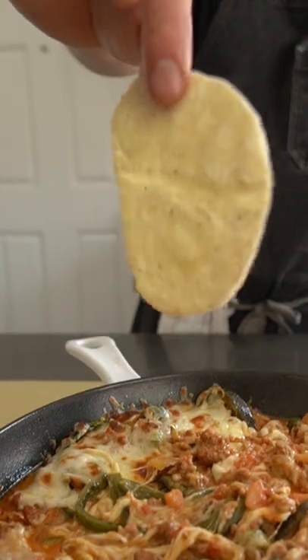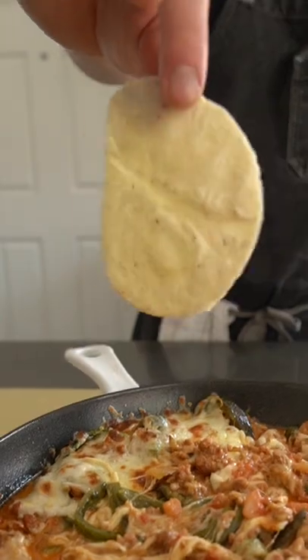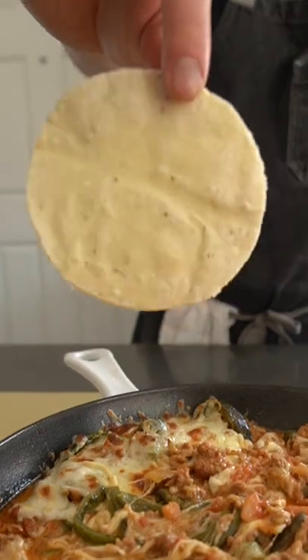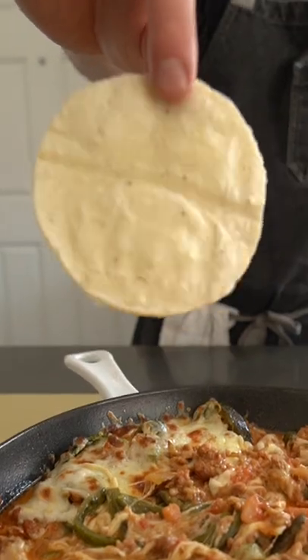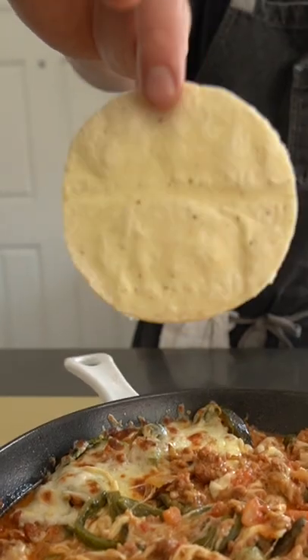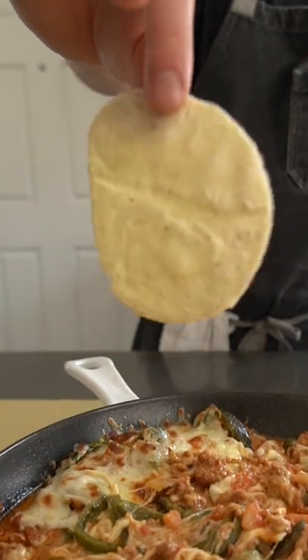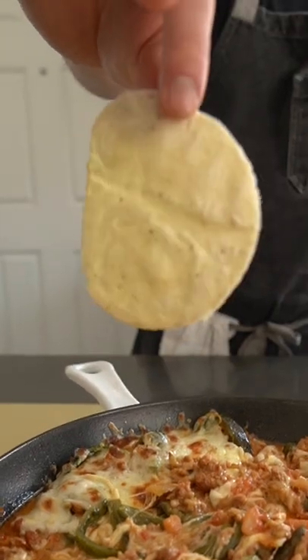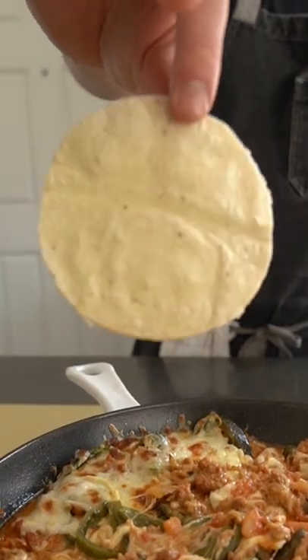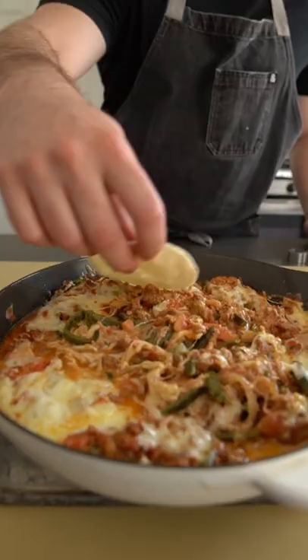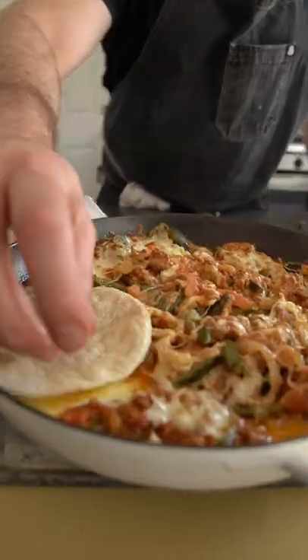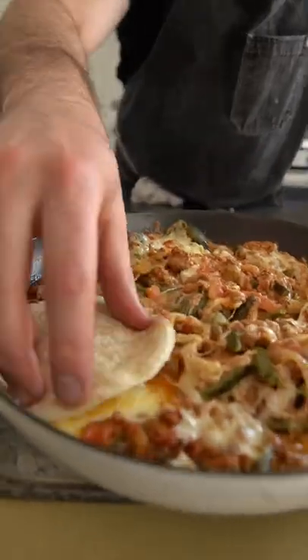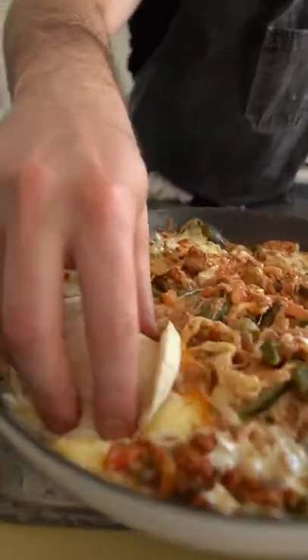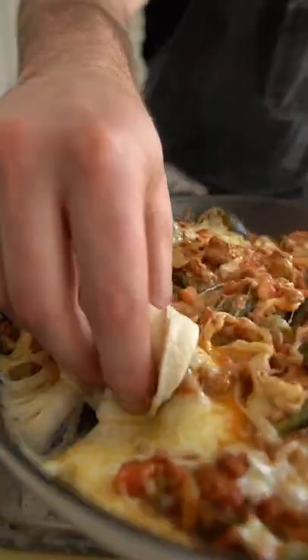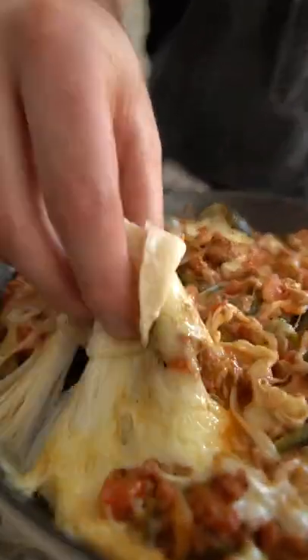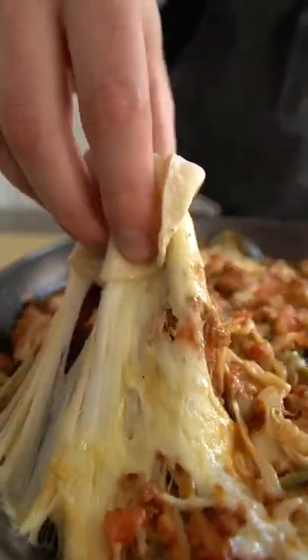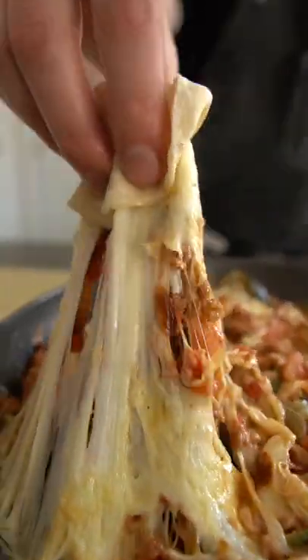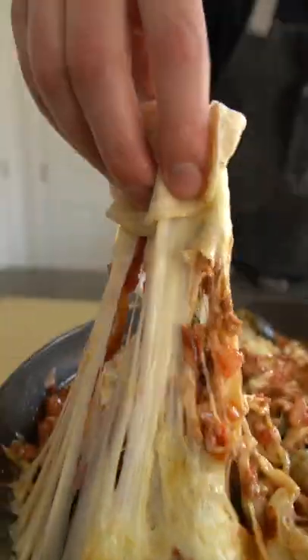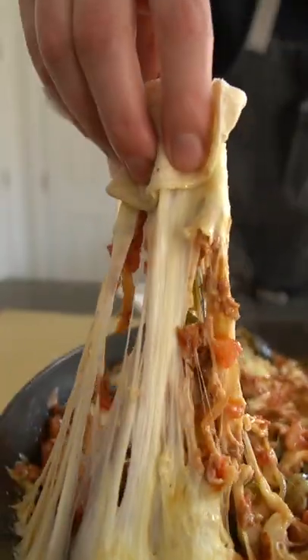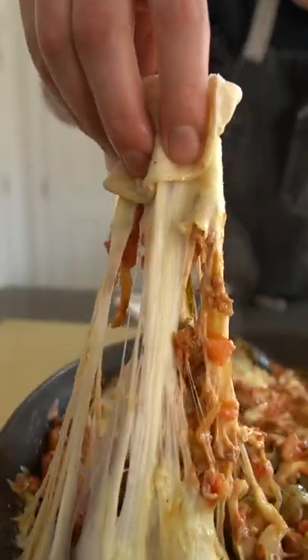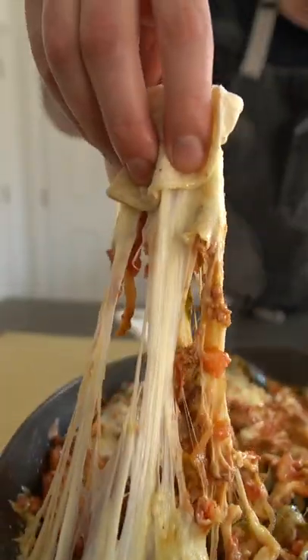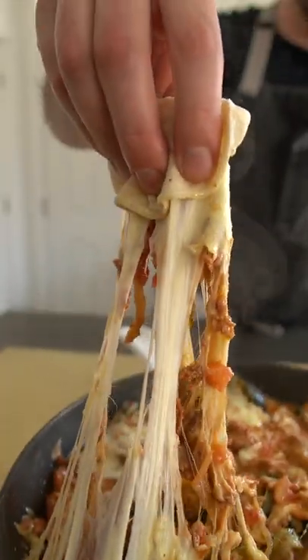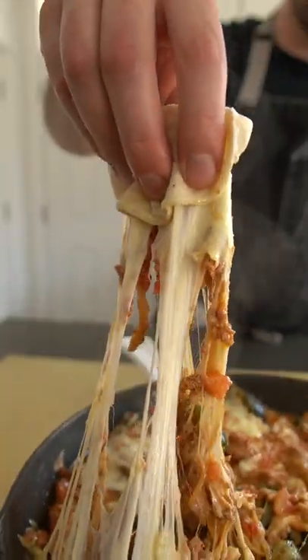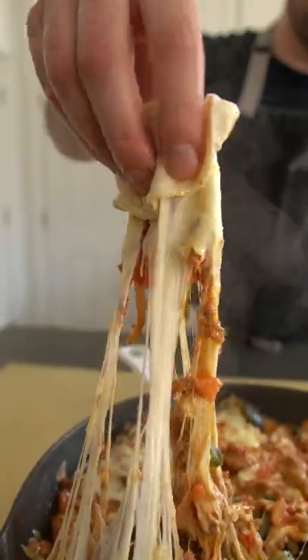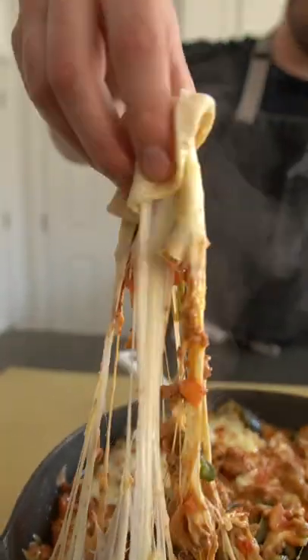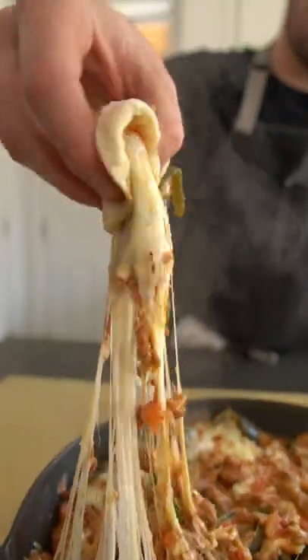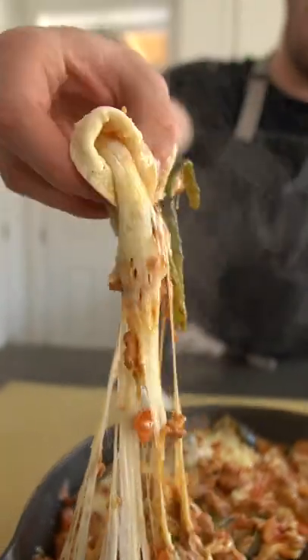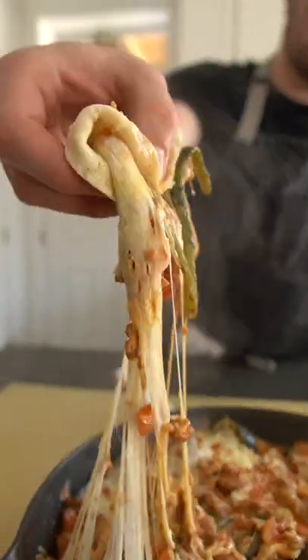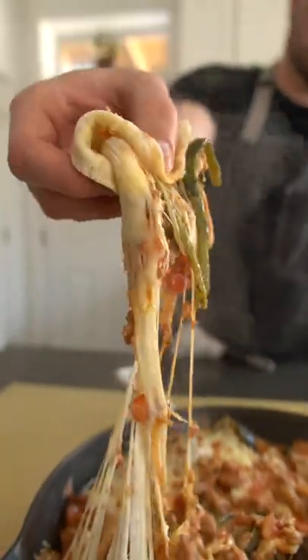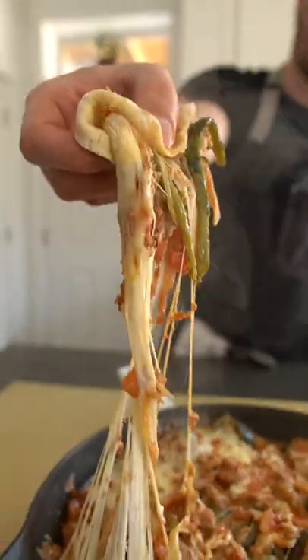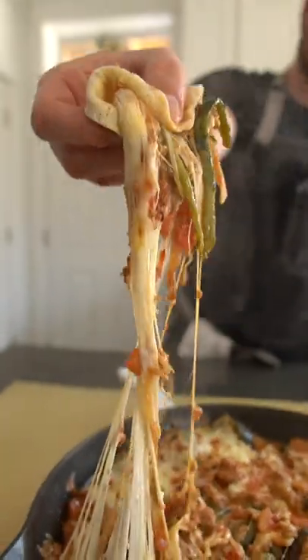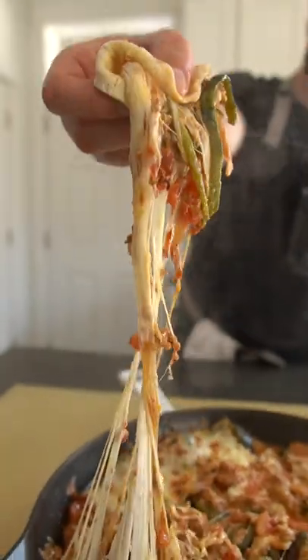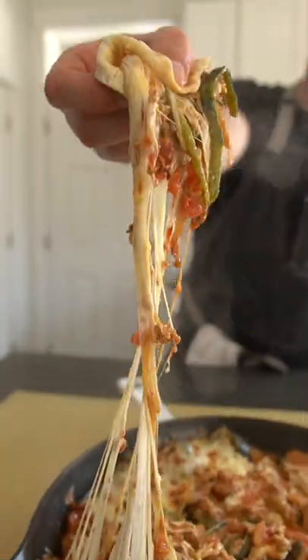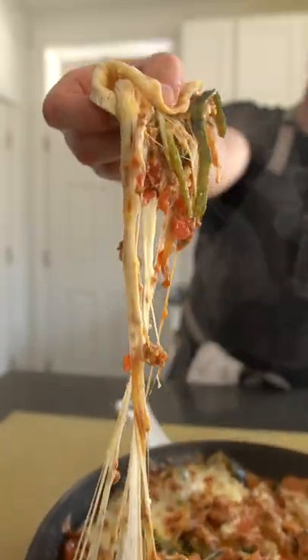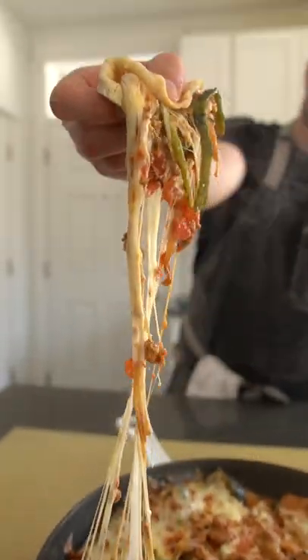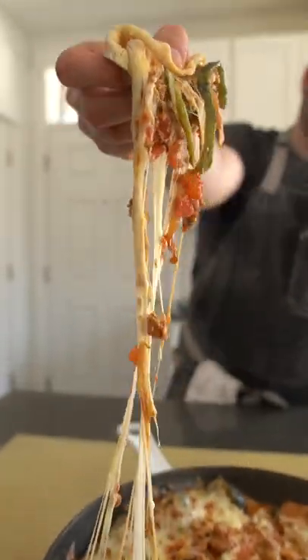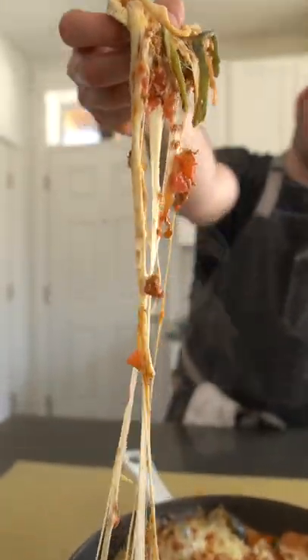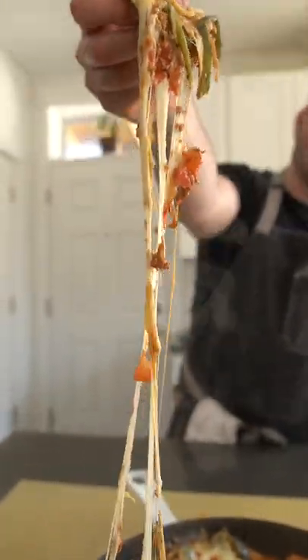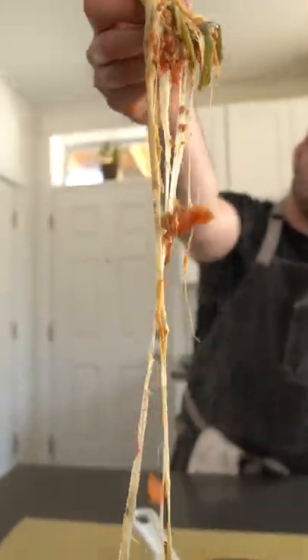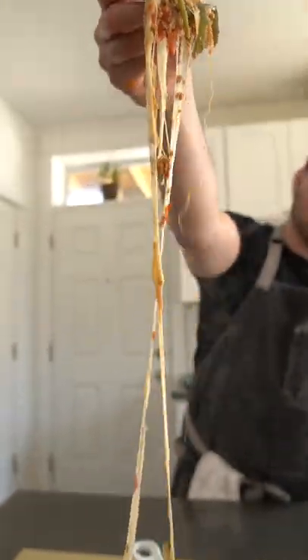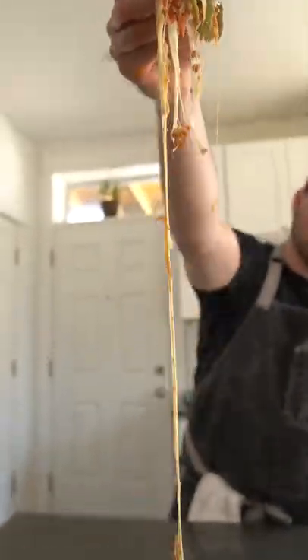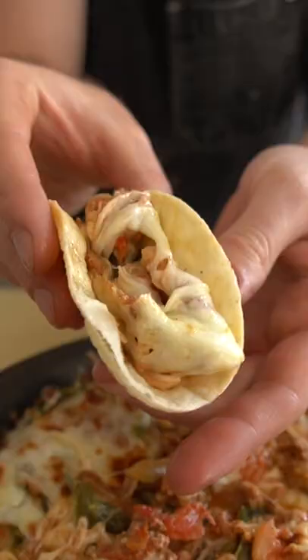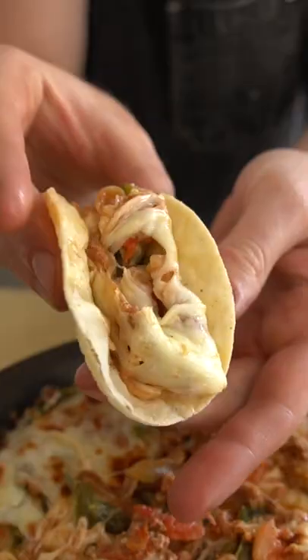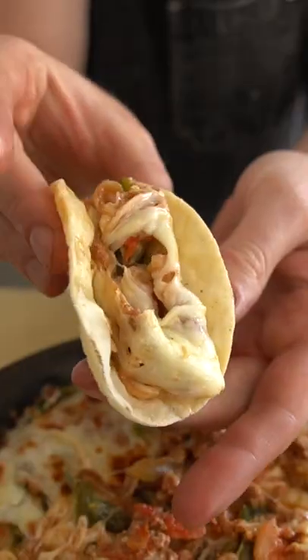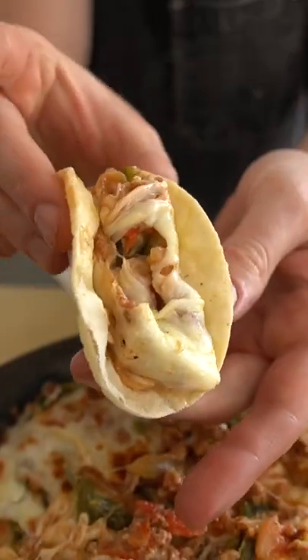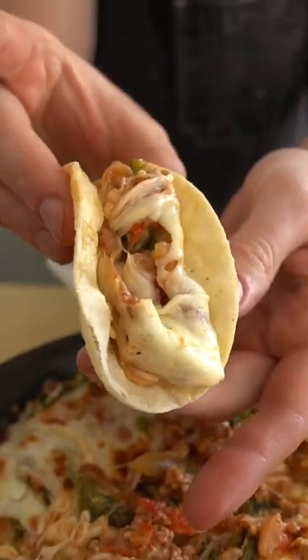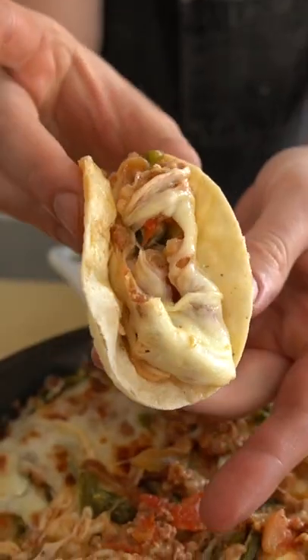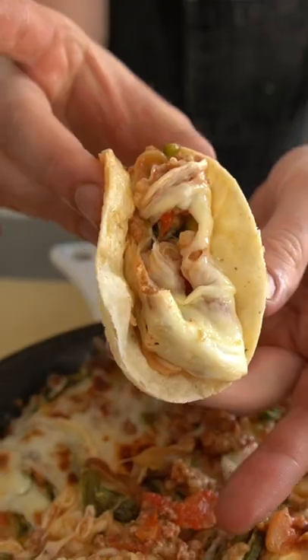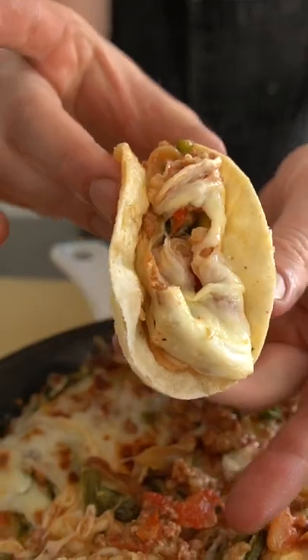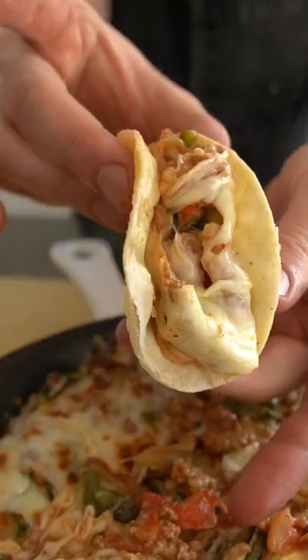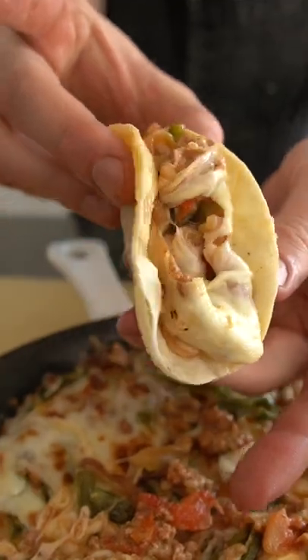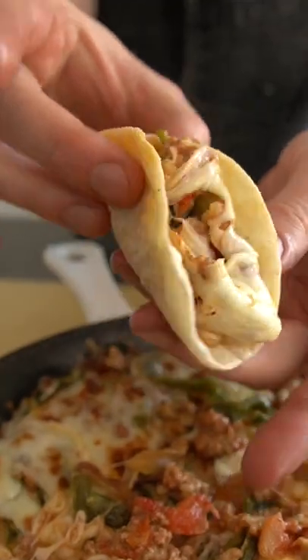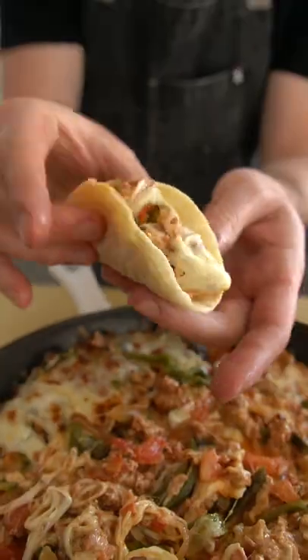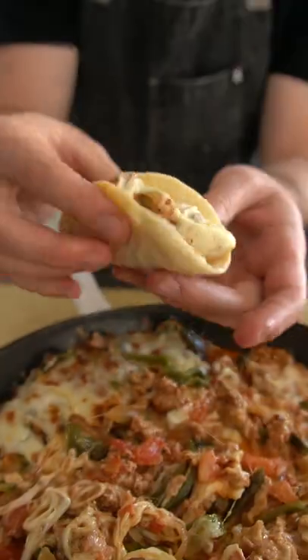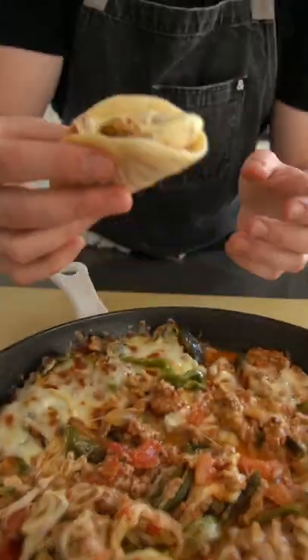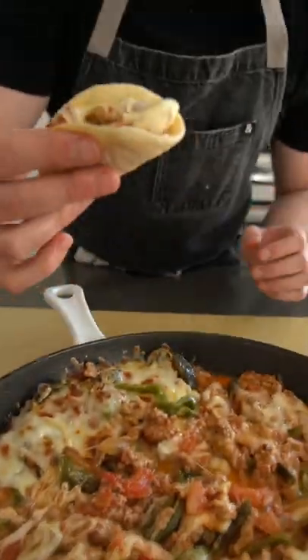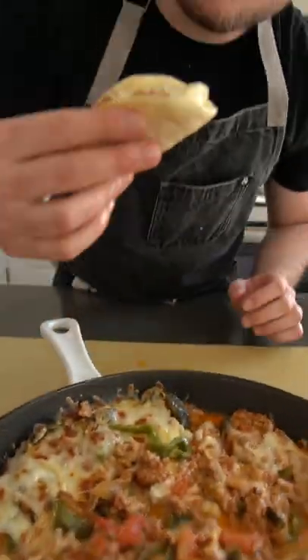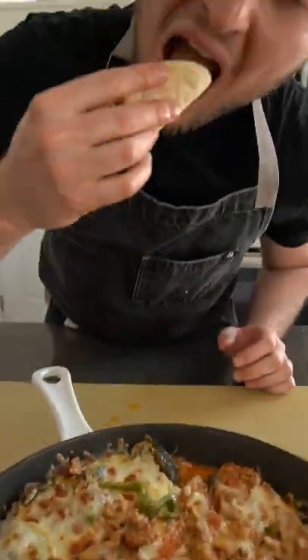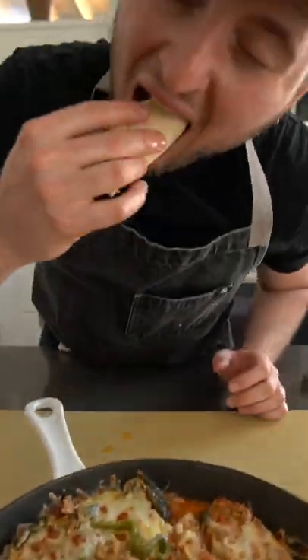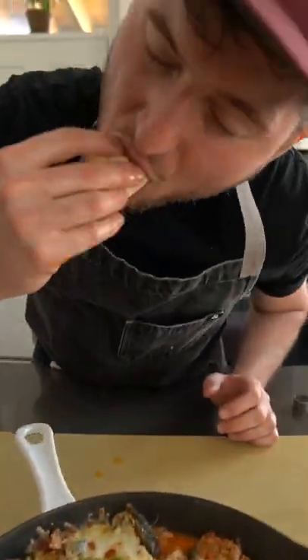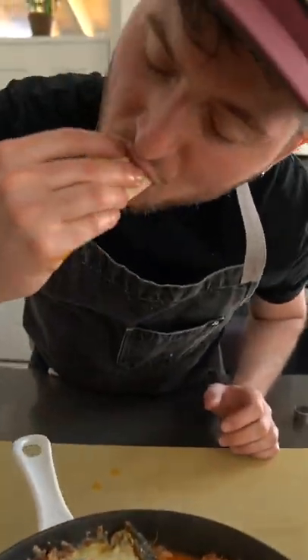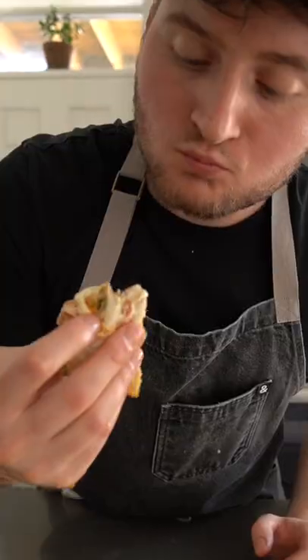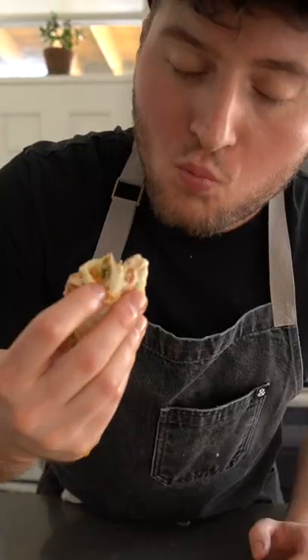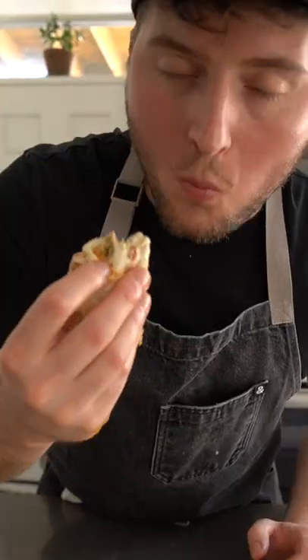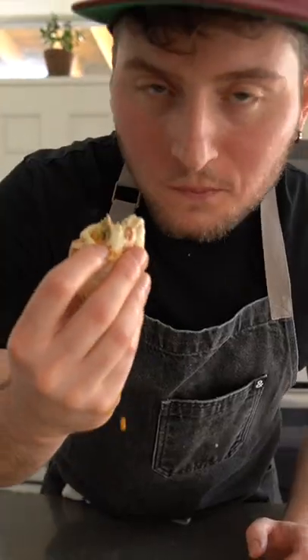This meaty, cheesy, smoky queso dip is perfect for any summer cookout, and it couldn't get easier — we're literally gonna throw everything in a tray.